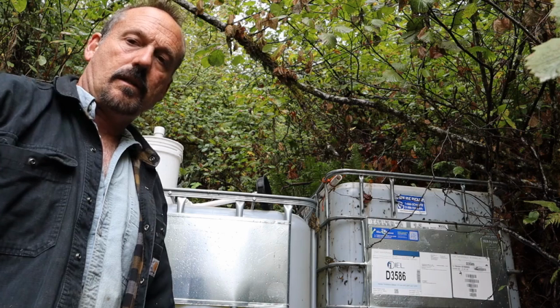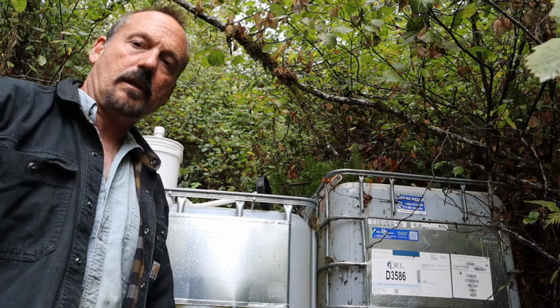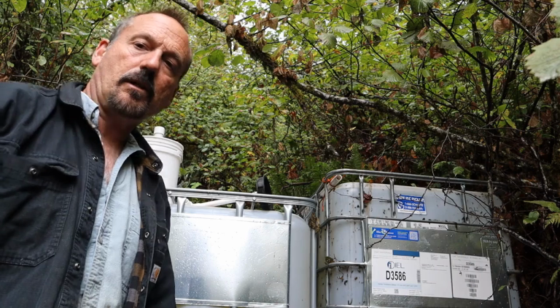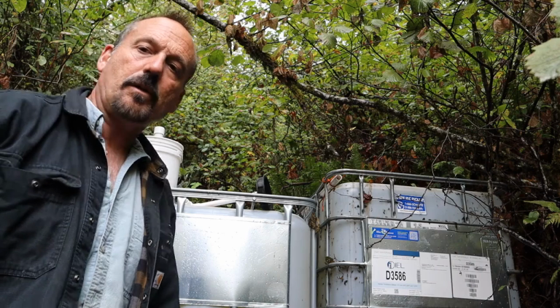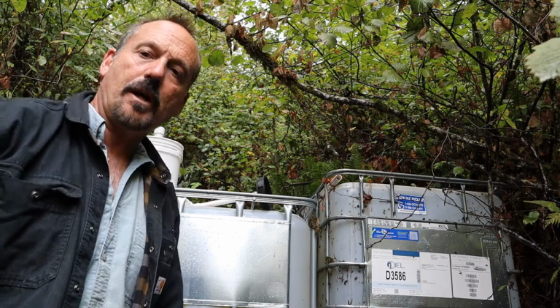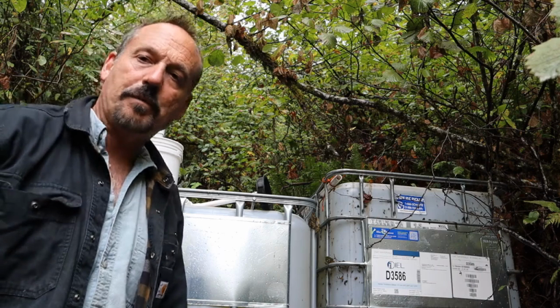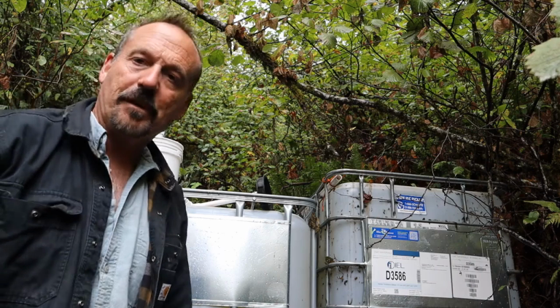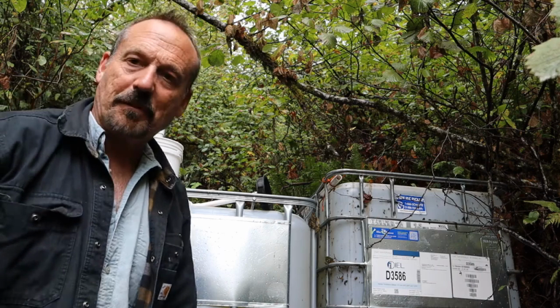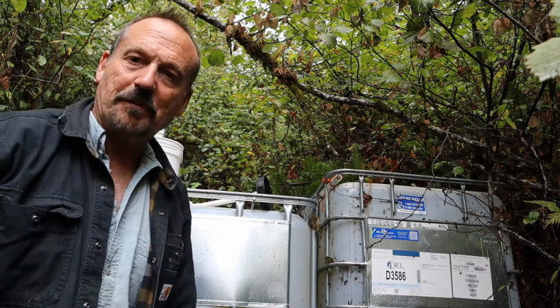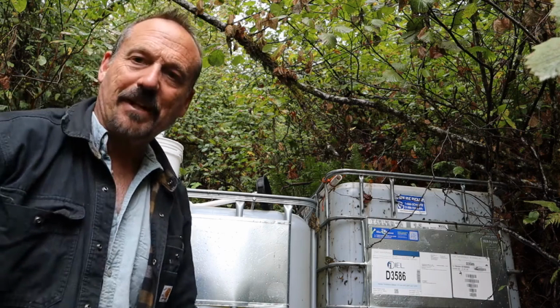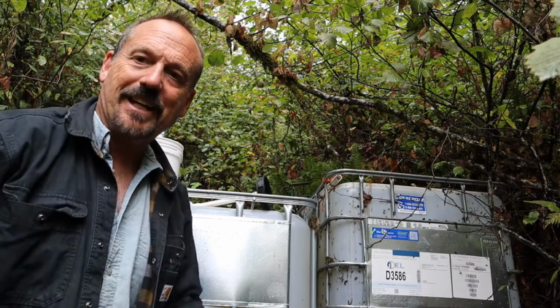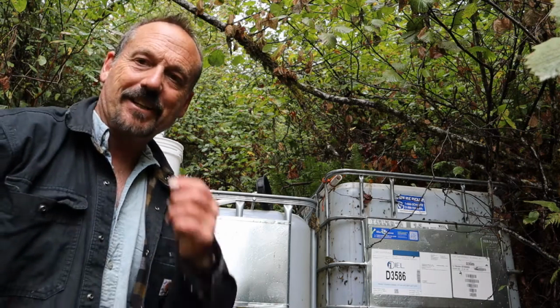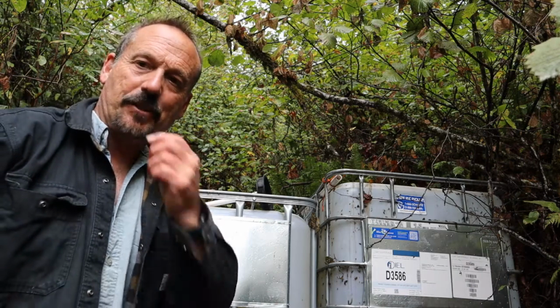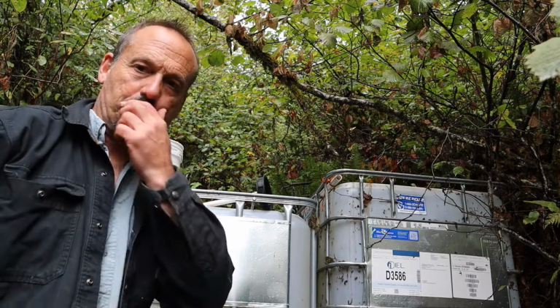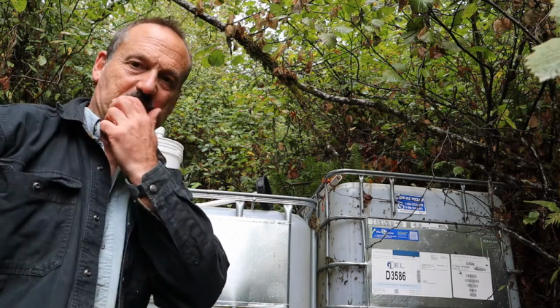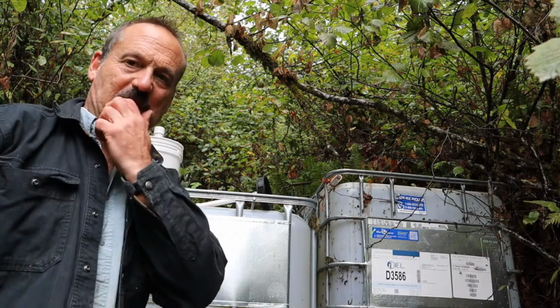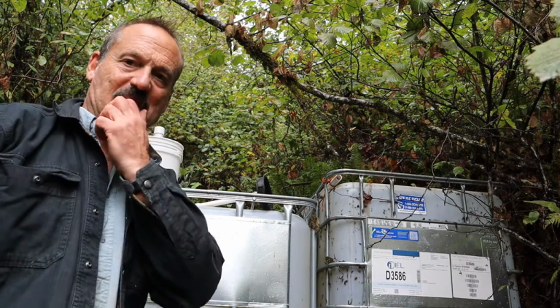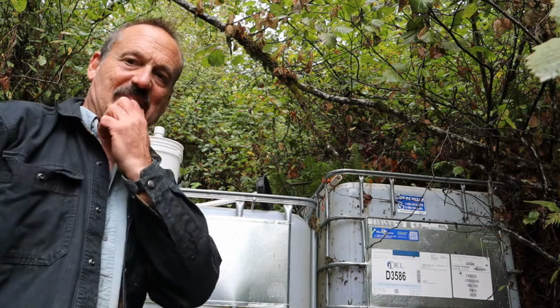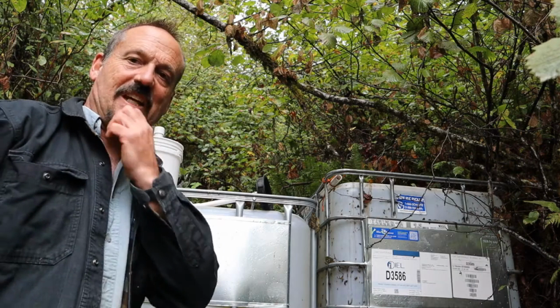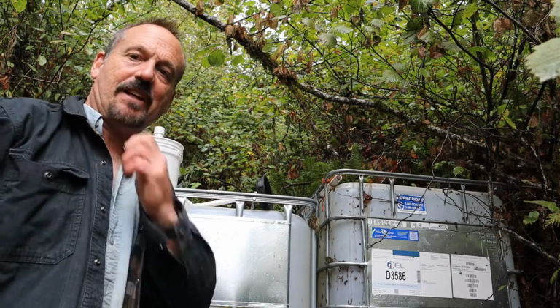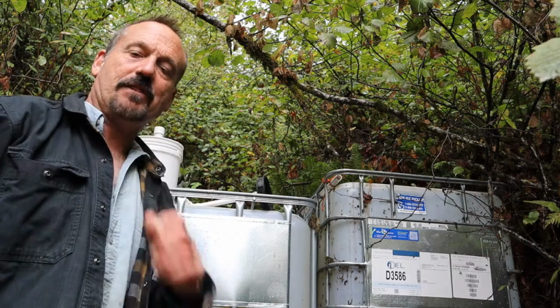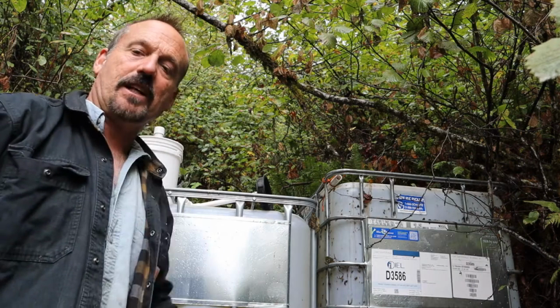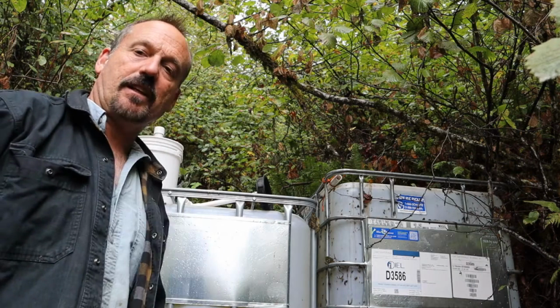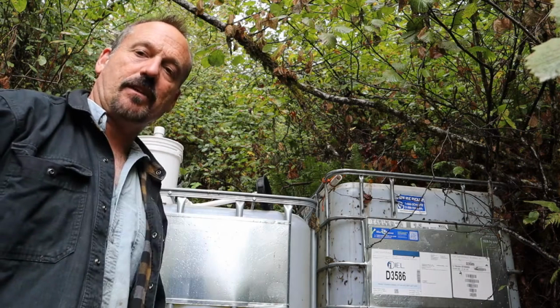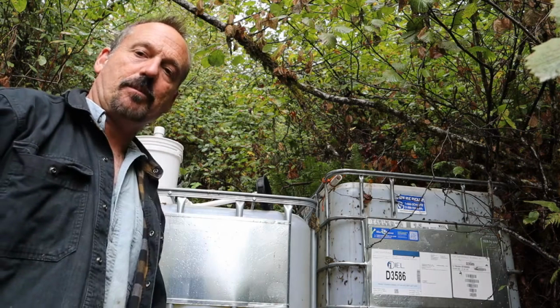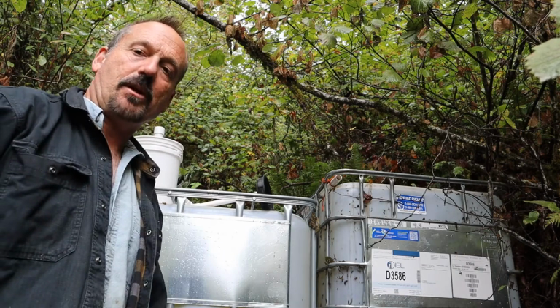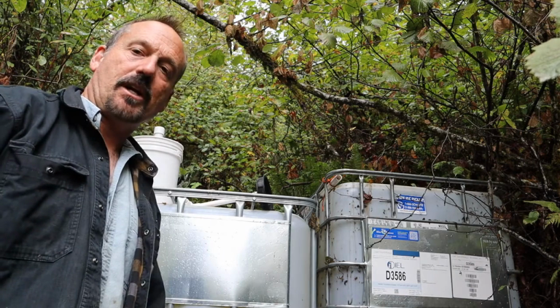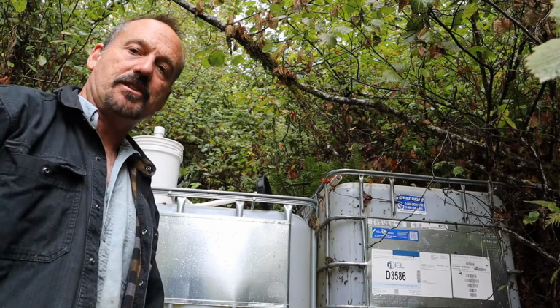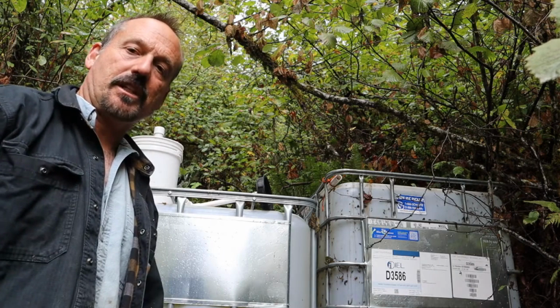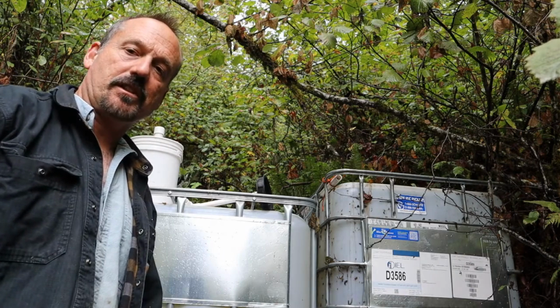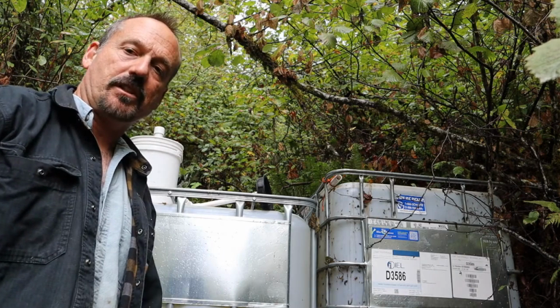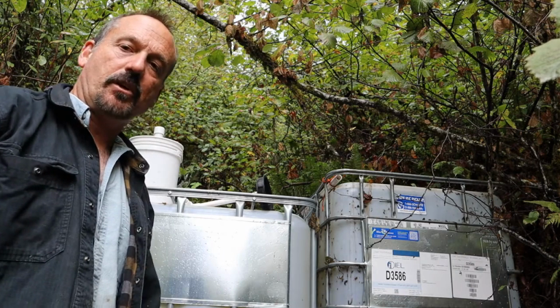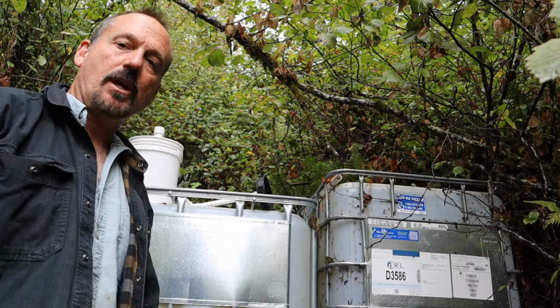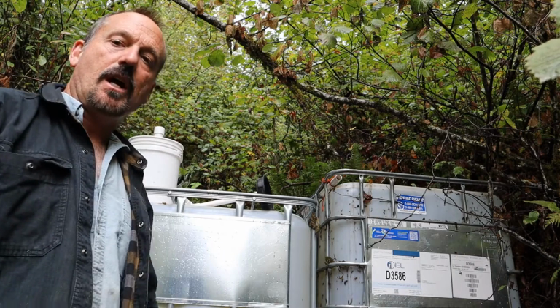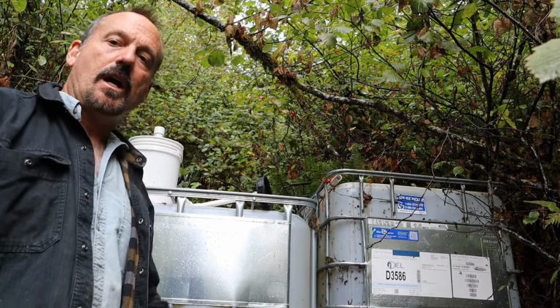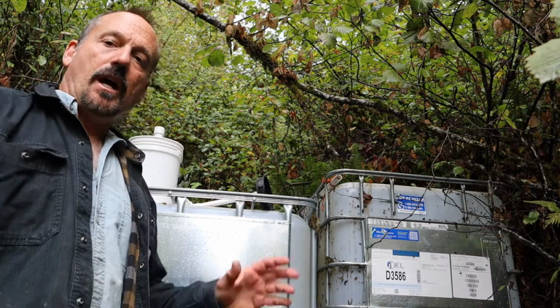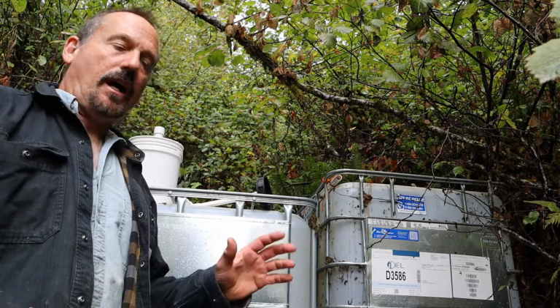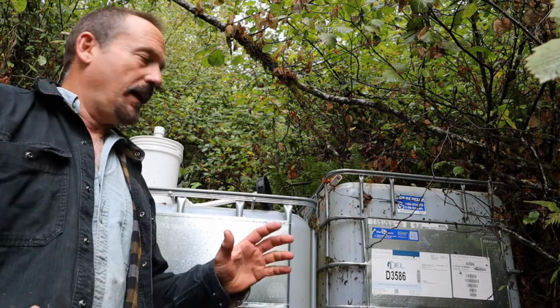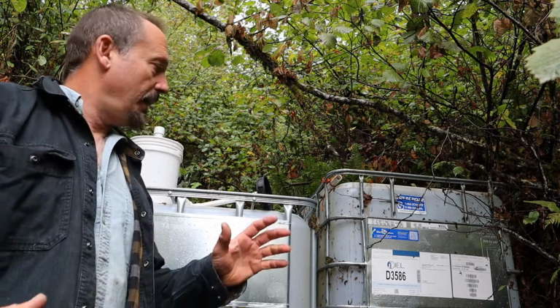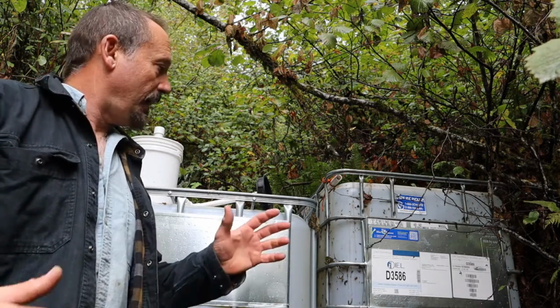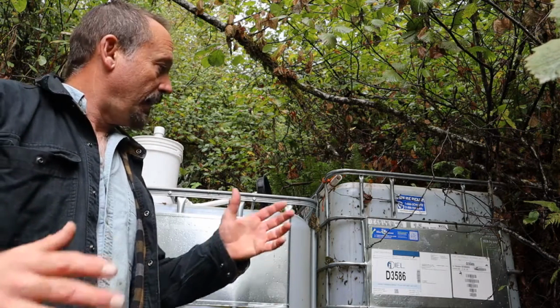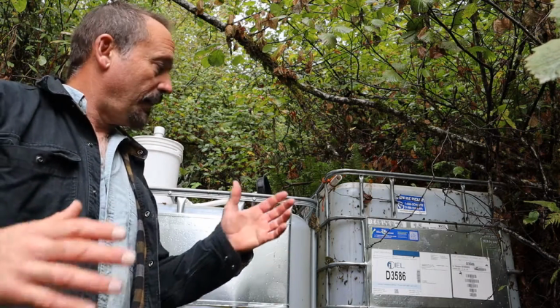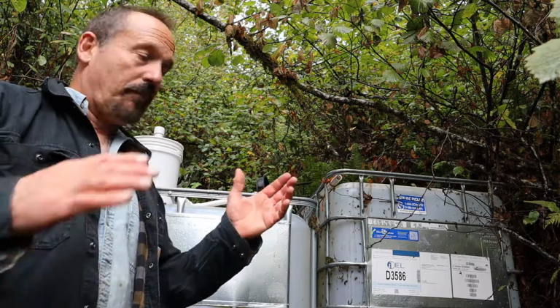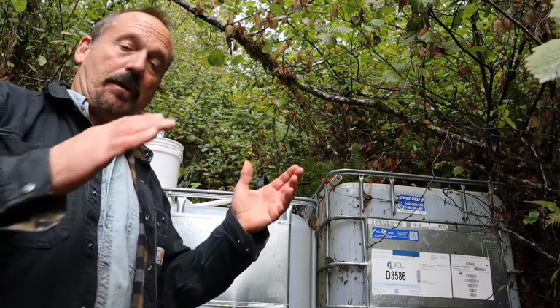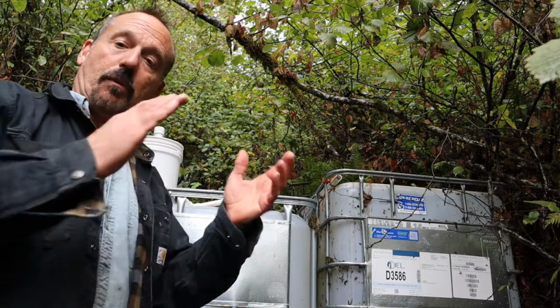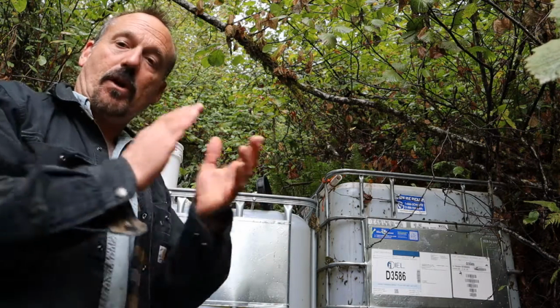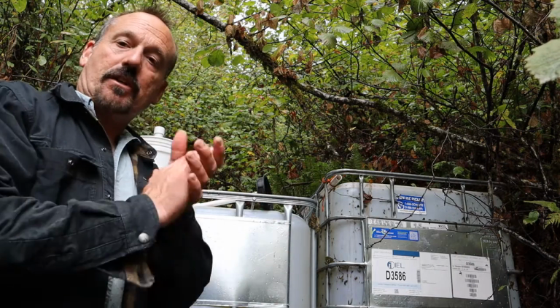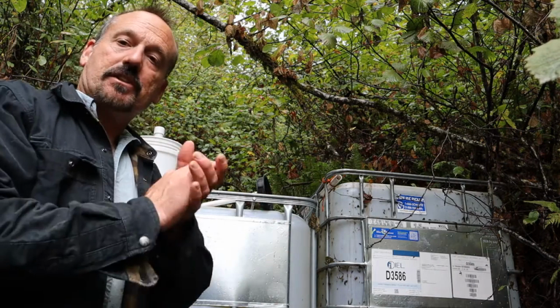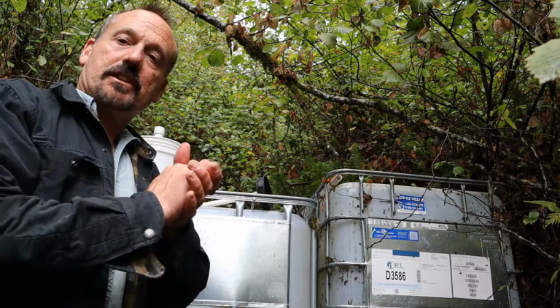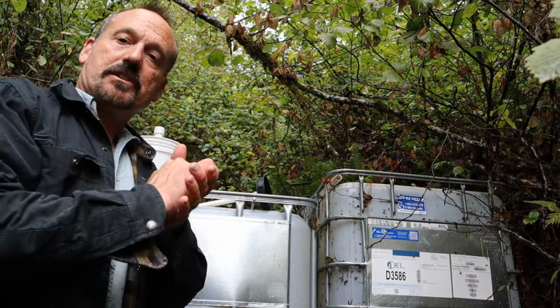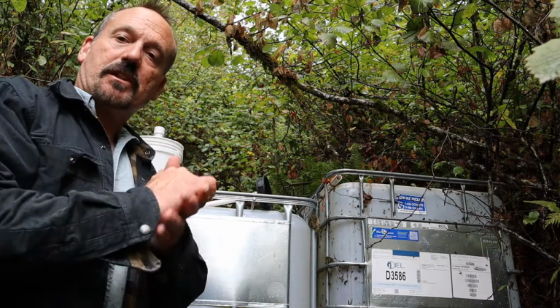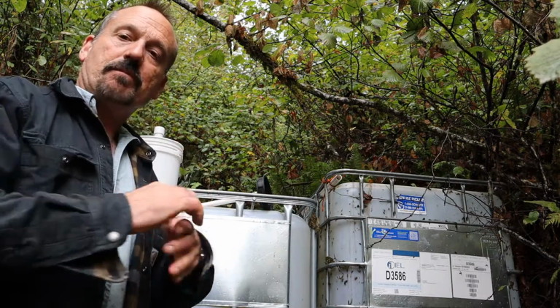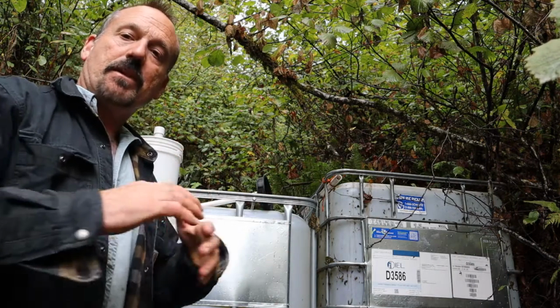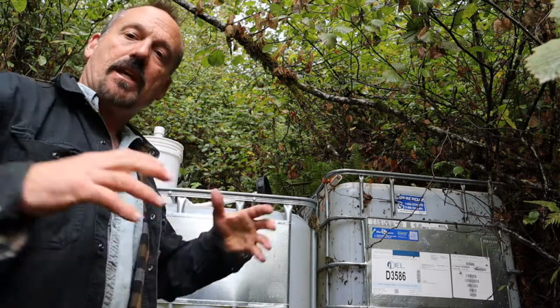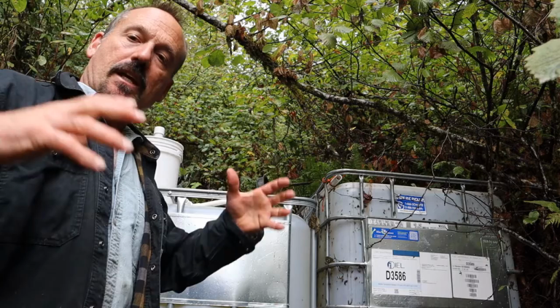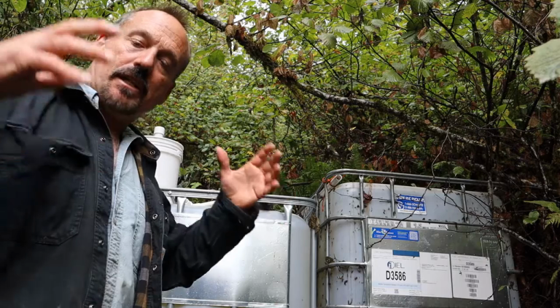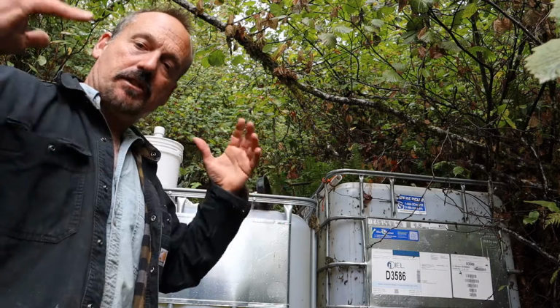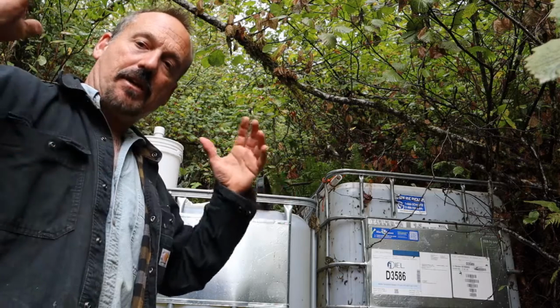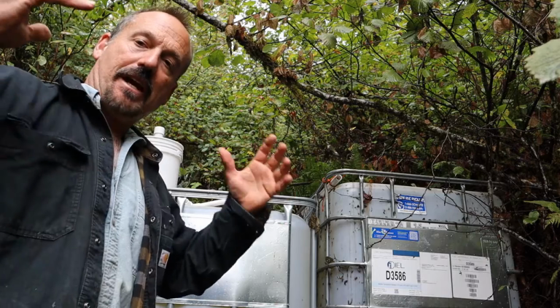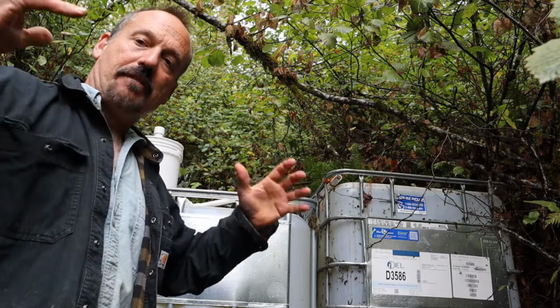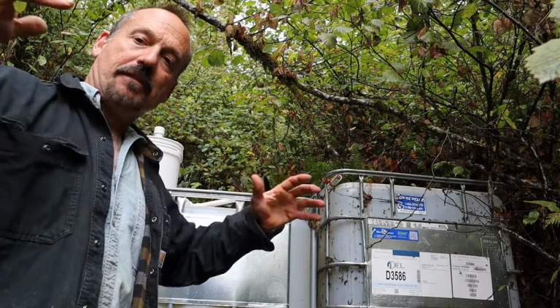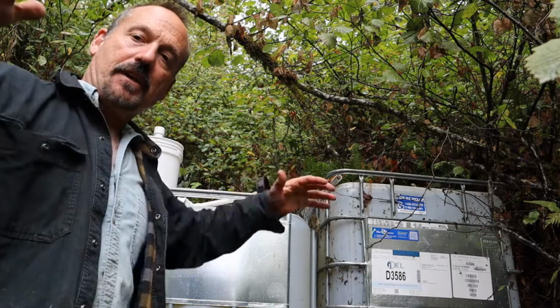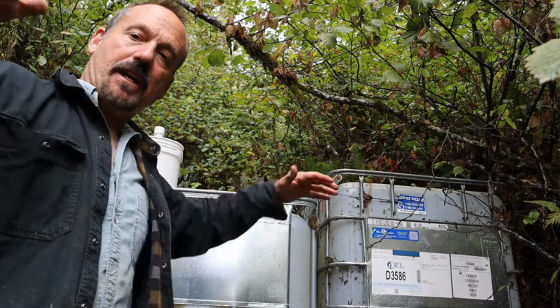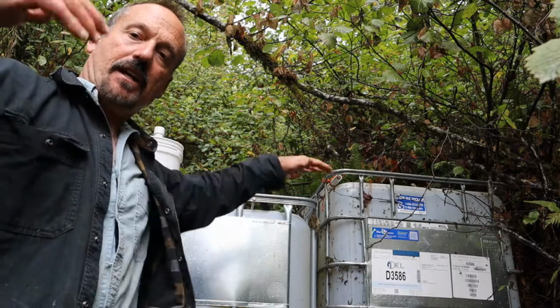Hello, Rob here from the Flanagan homestead. Today I've got a little project to do. My water system is gravity fed.